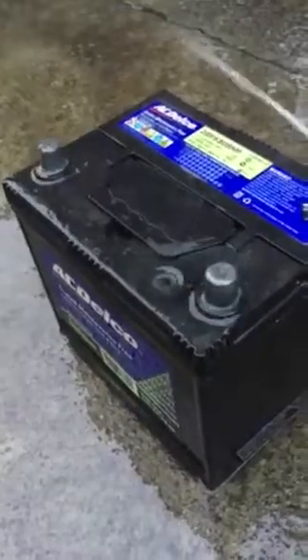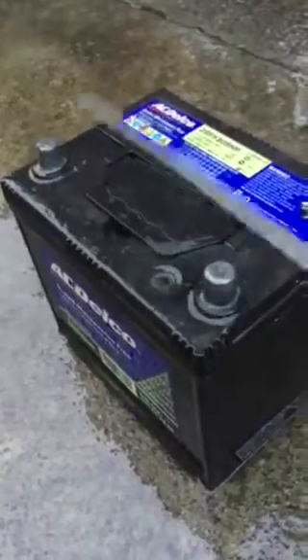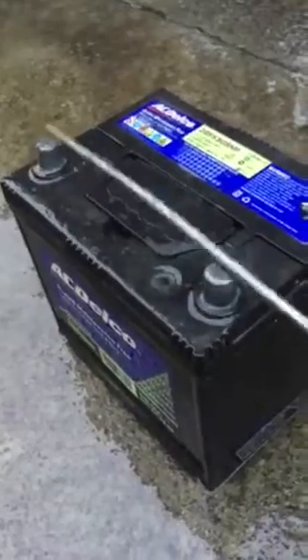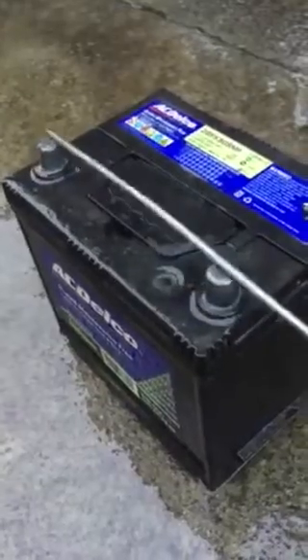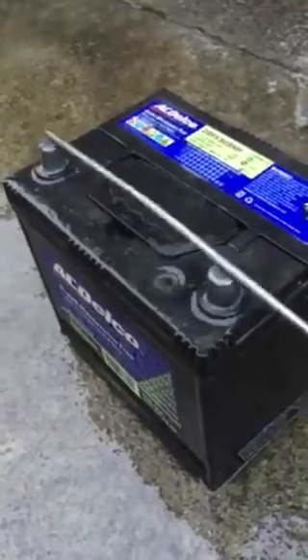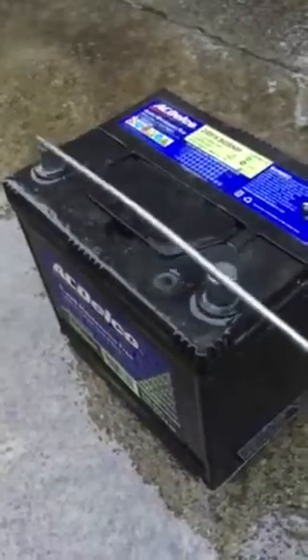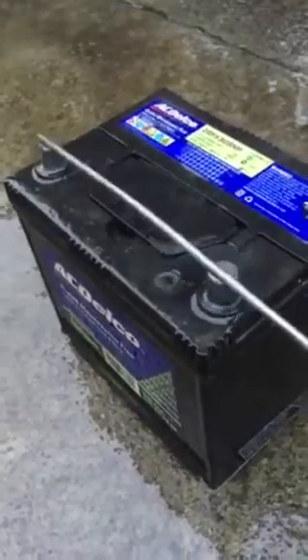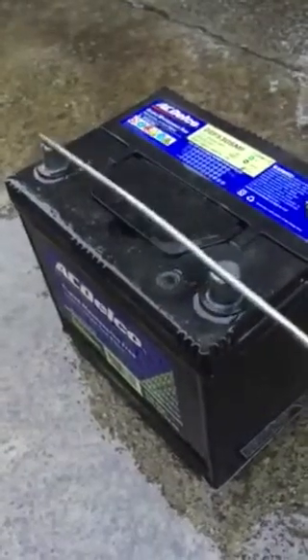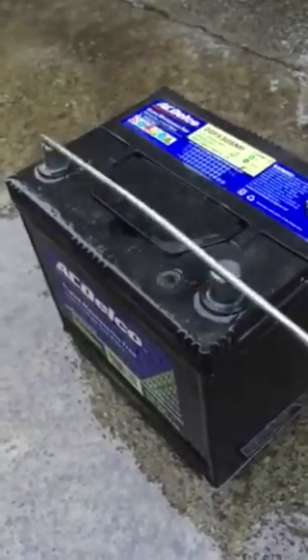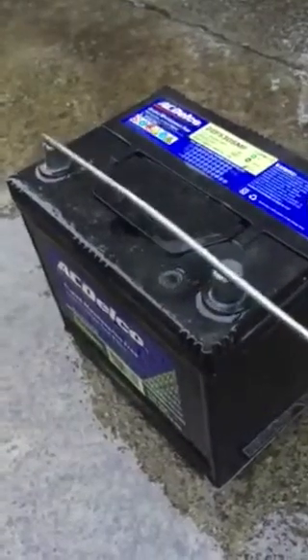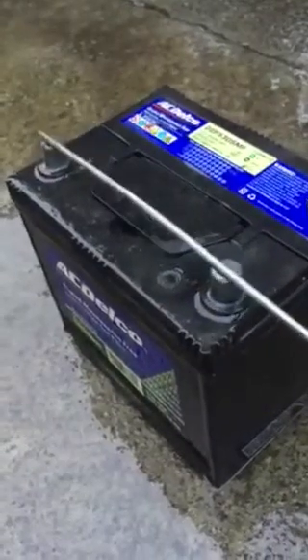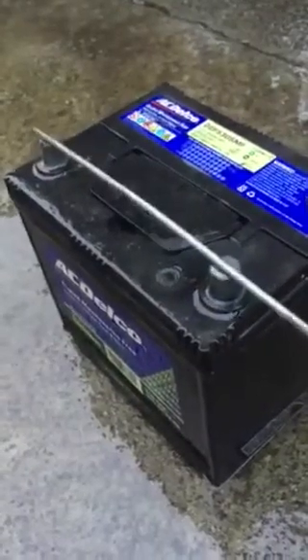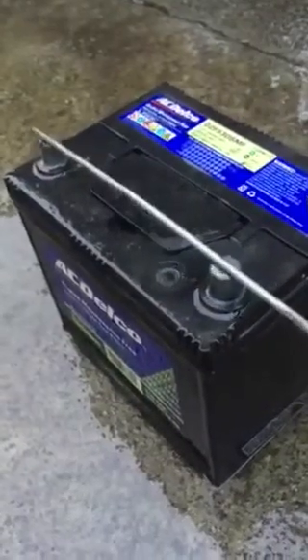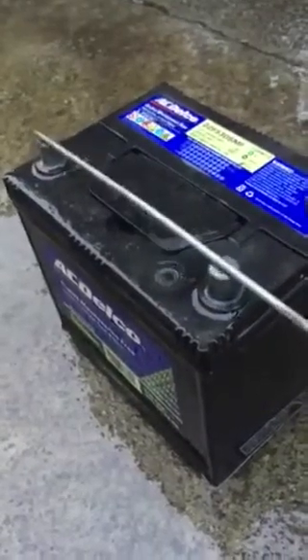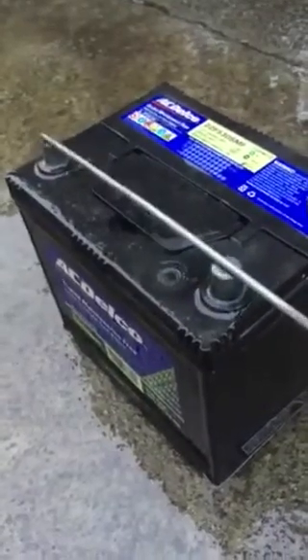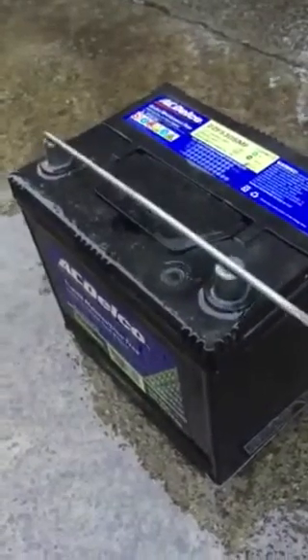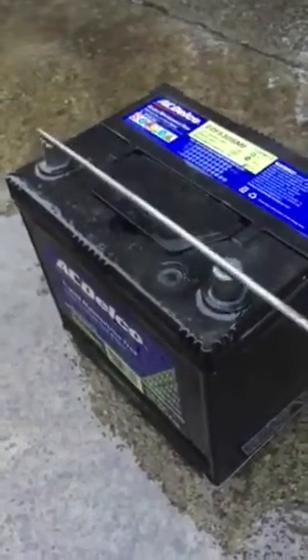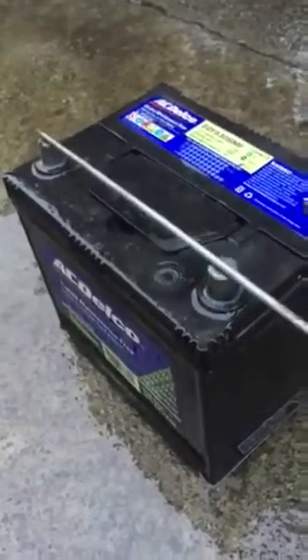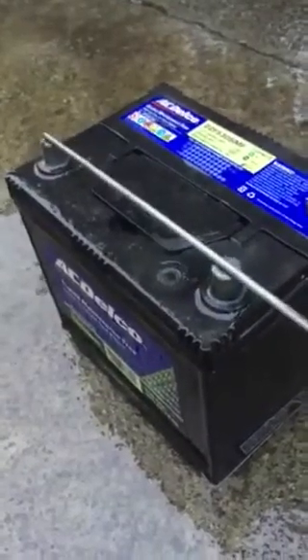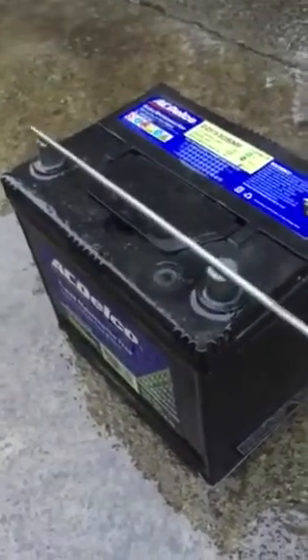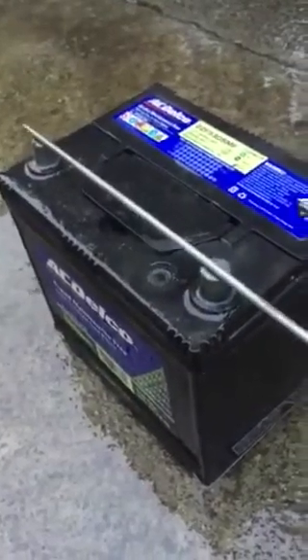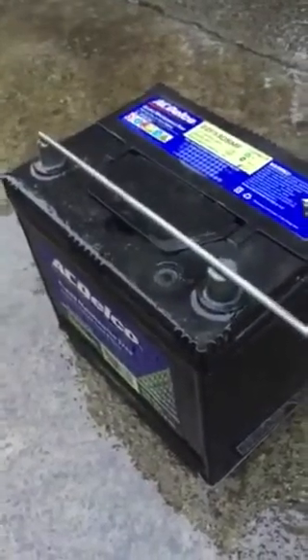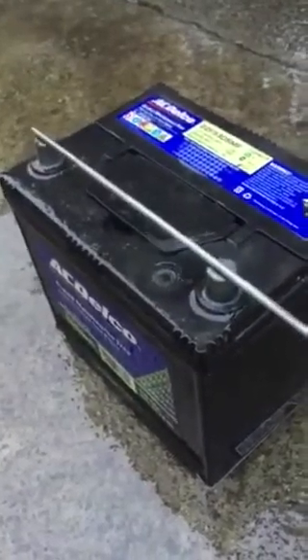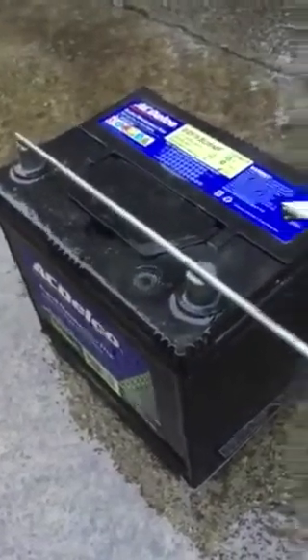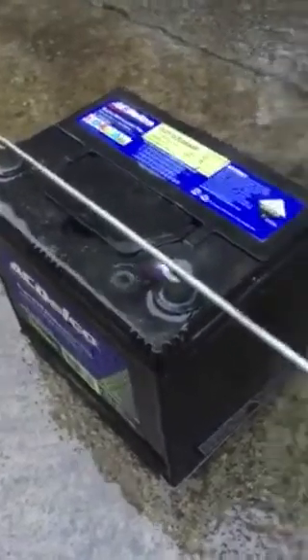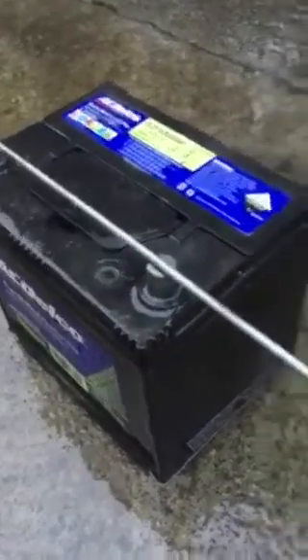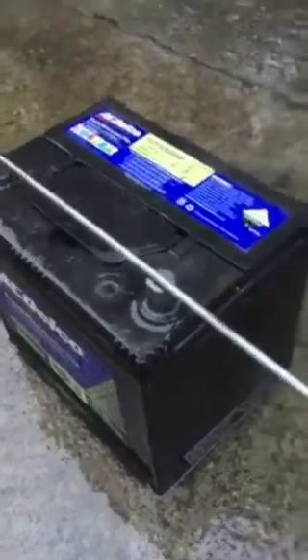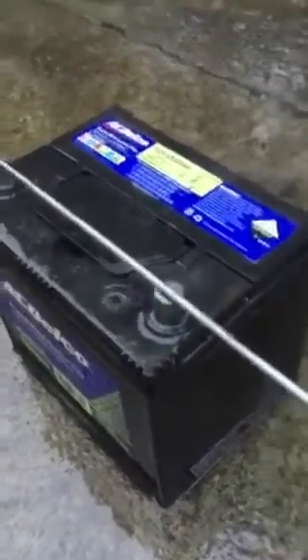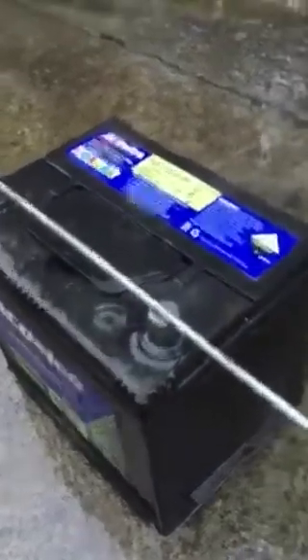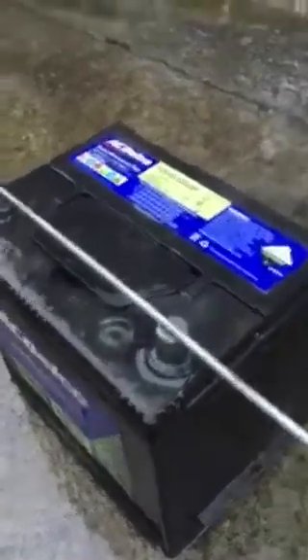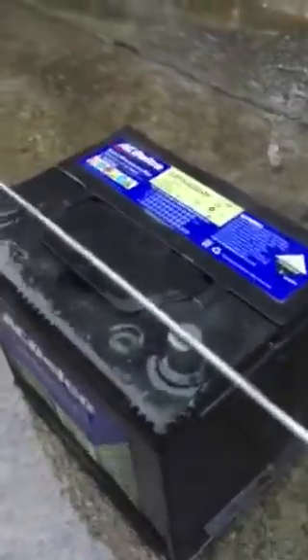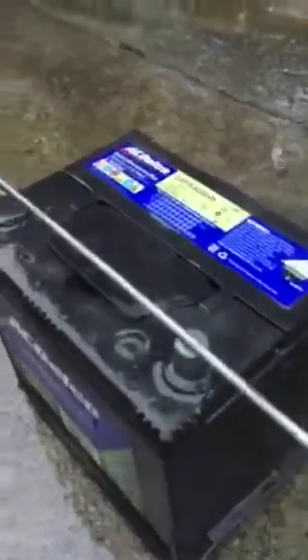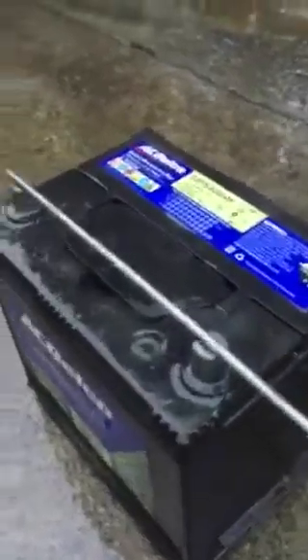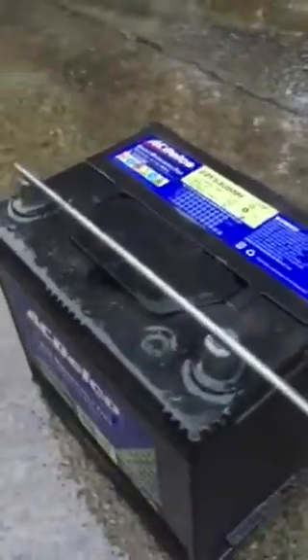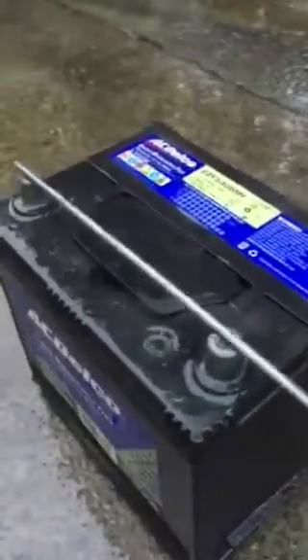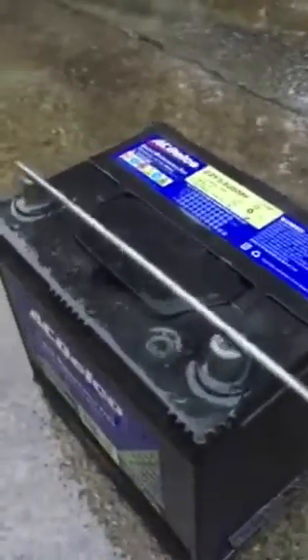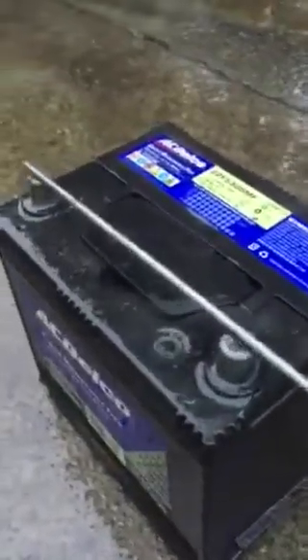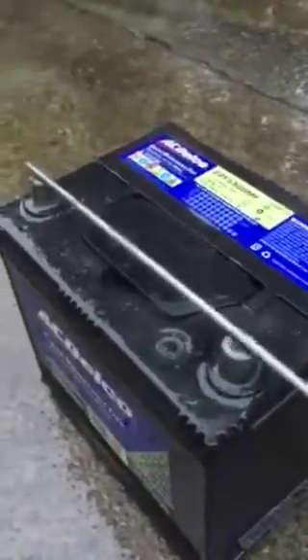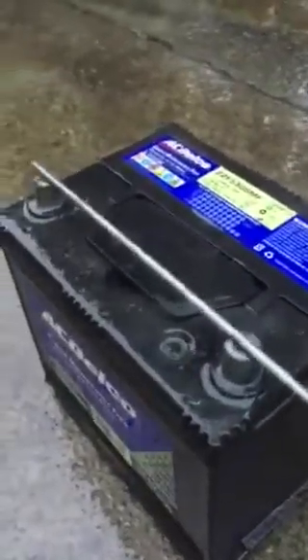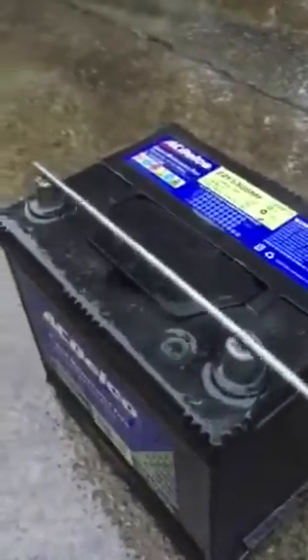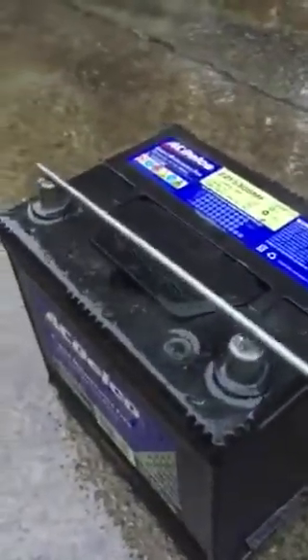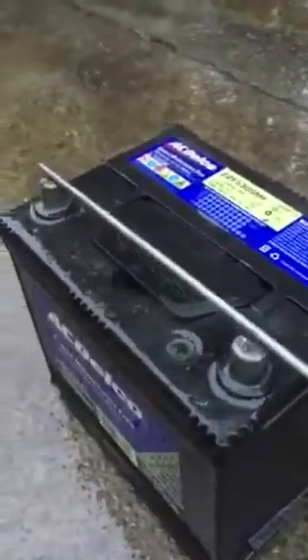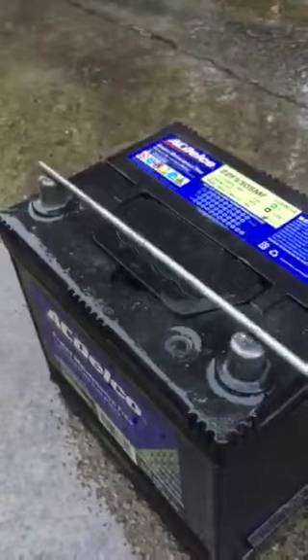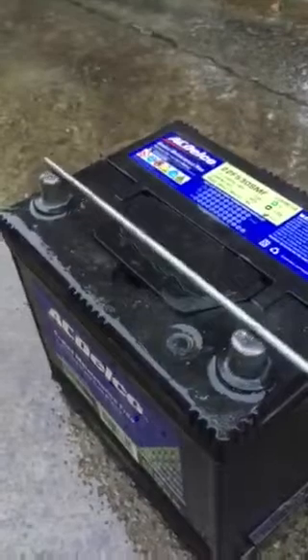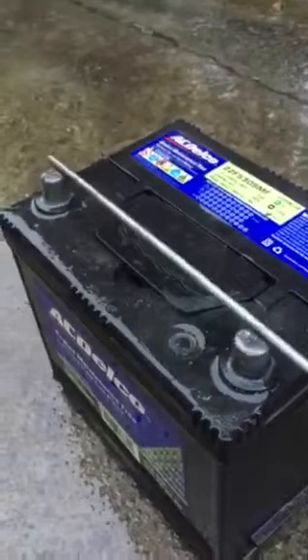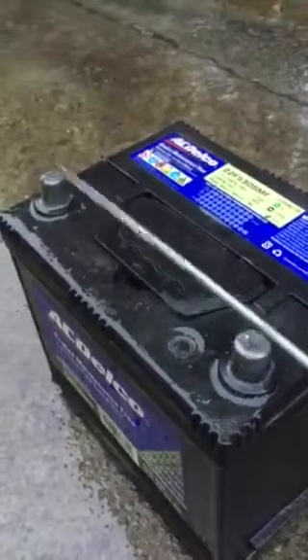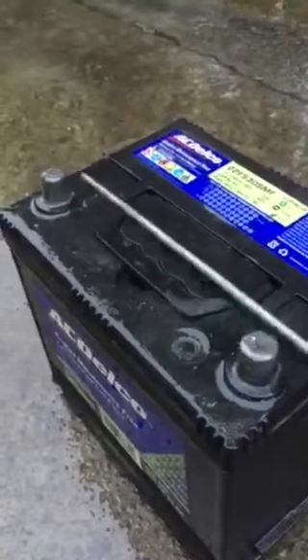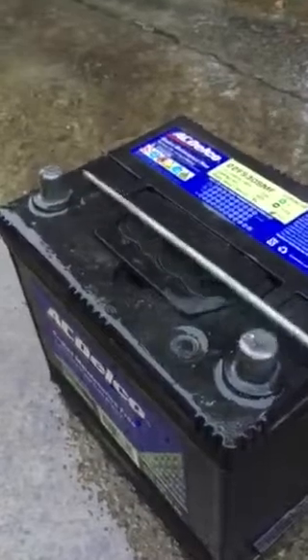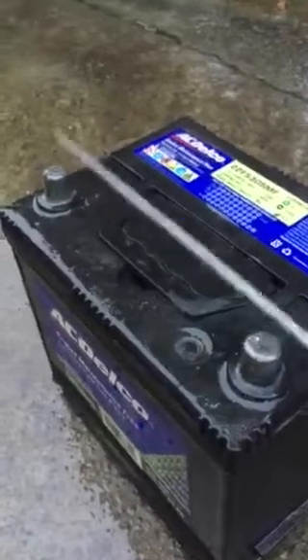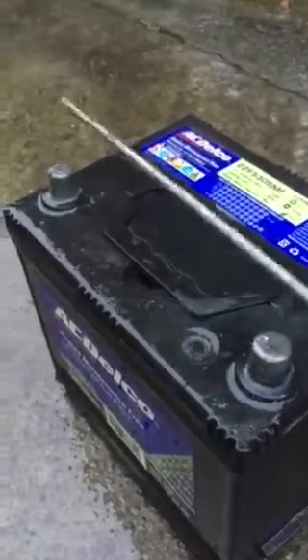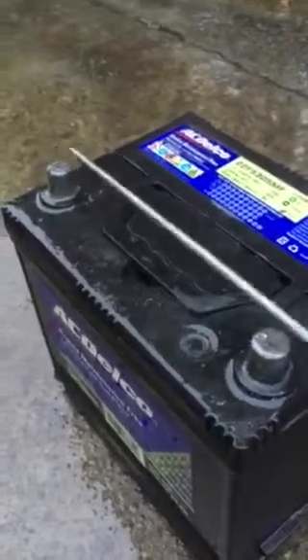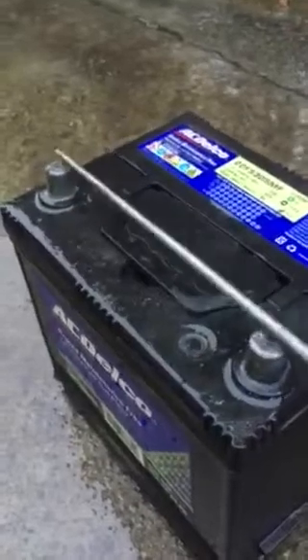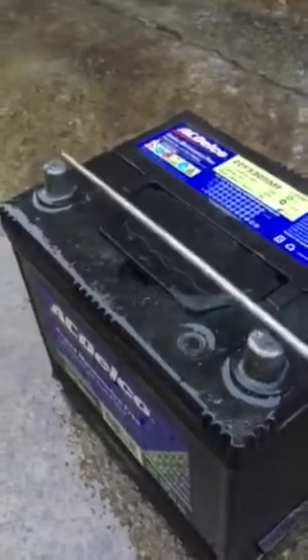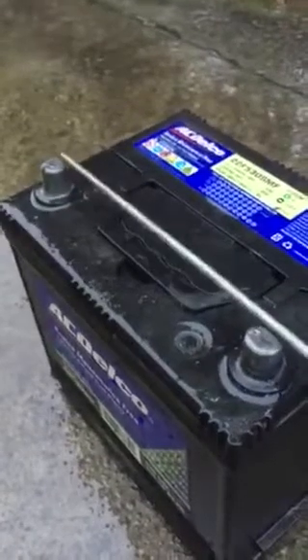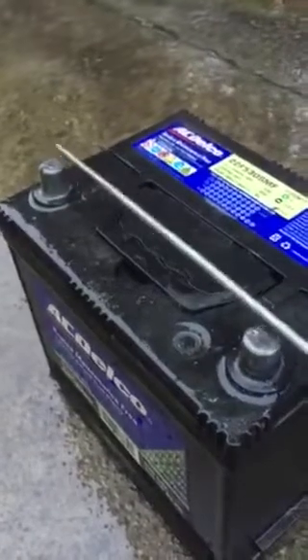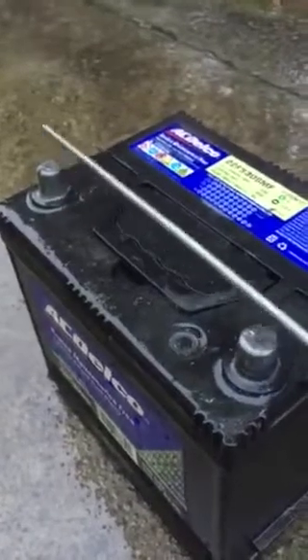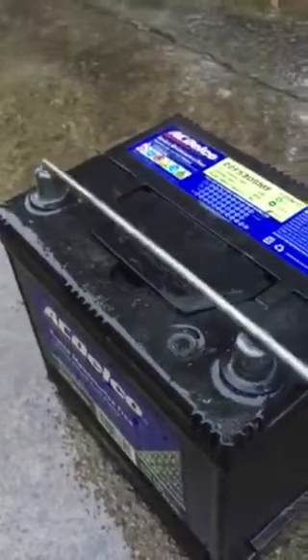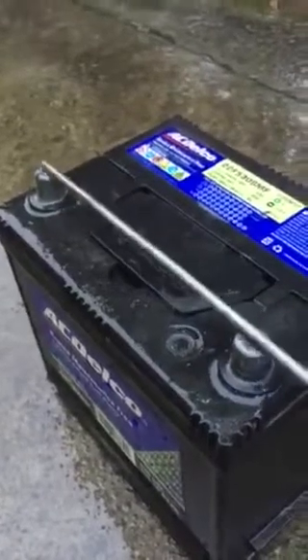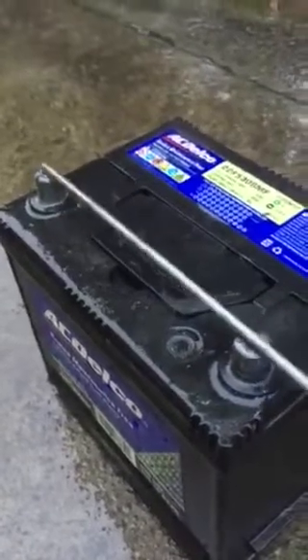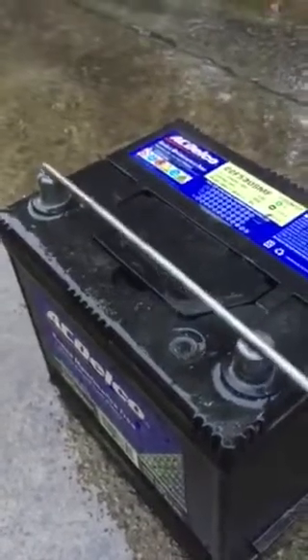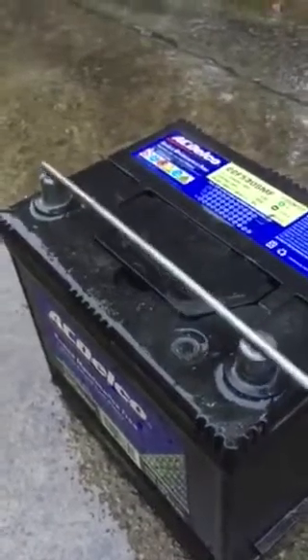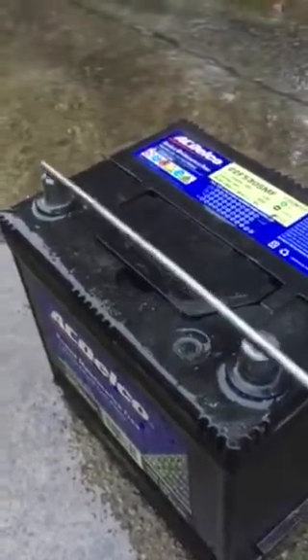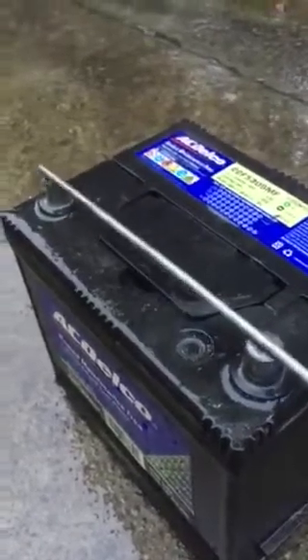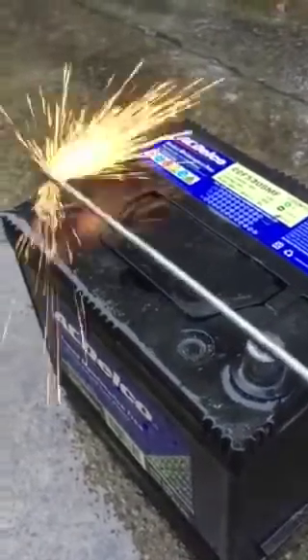Obviously not getting it — oh, there we go. We've got some sparks. It's pretty dangerous.